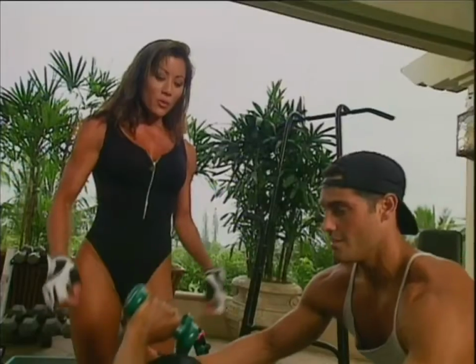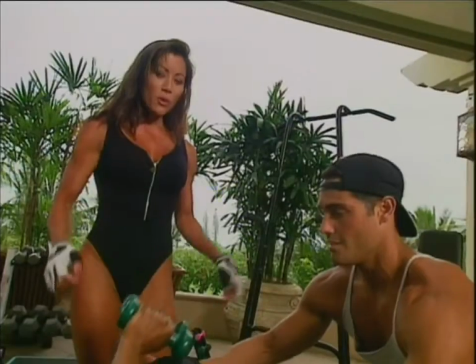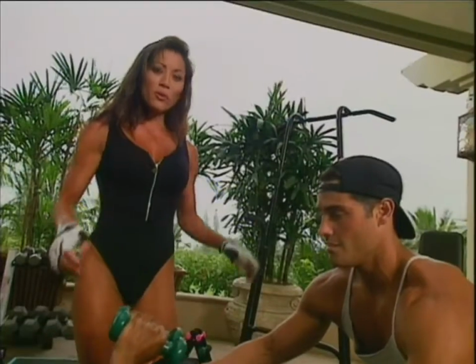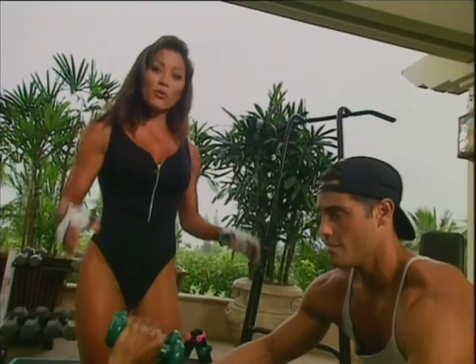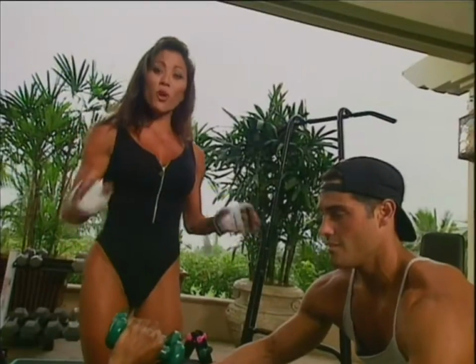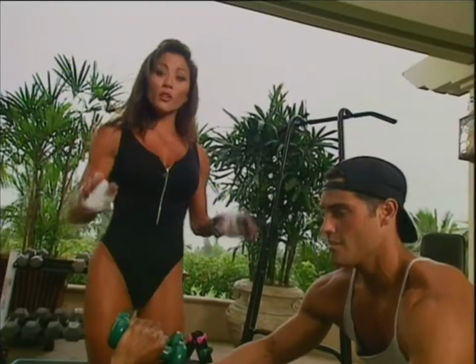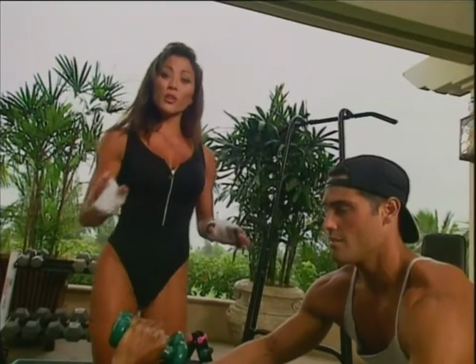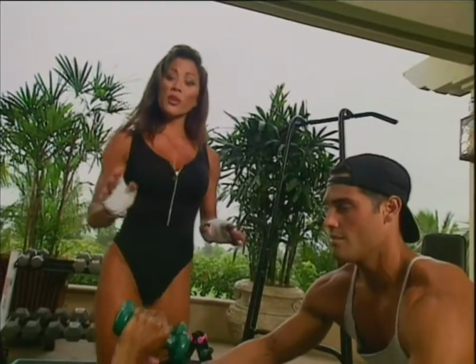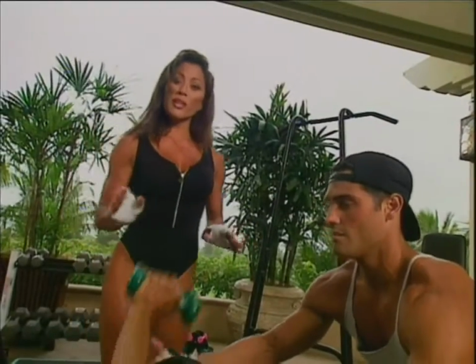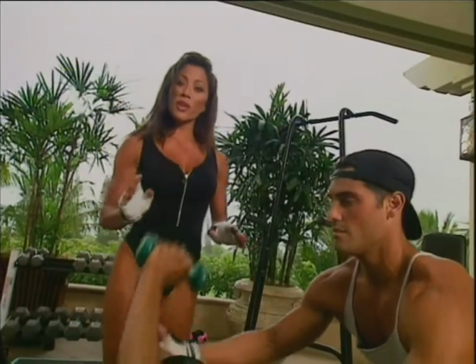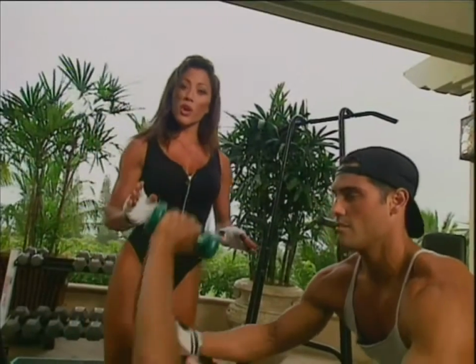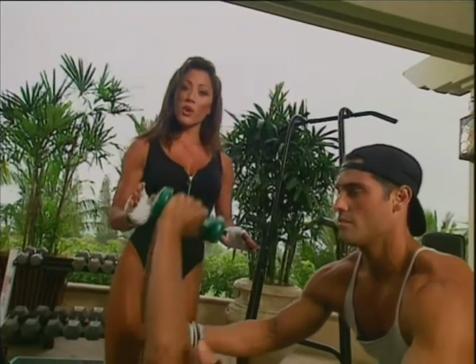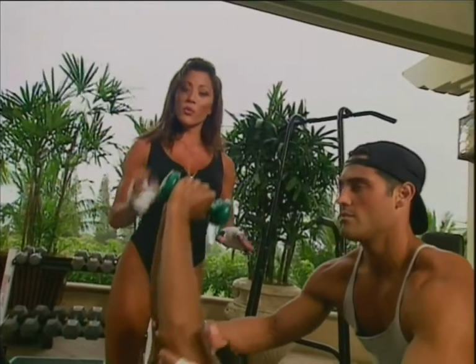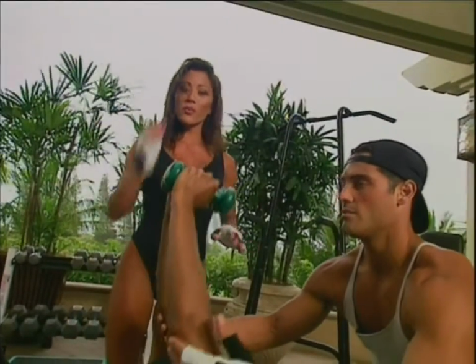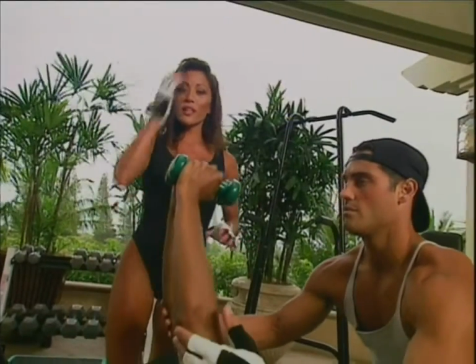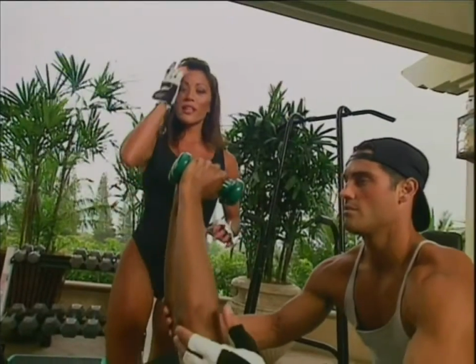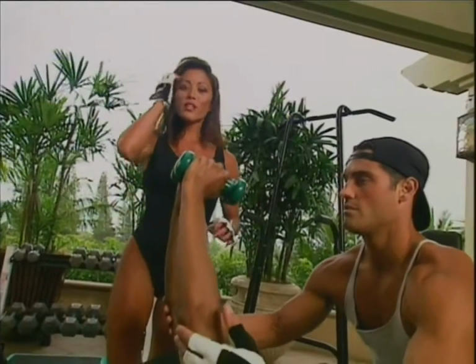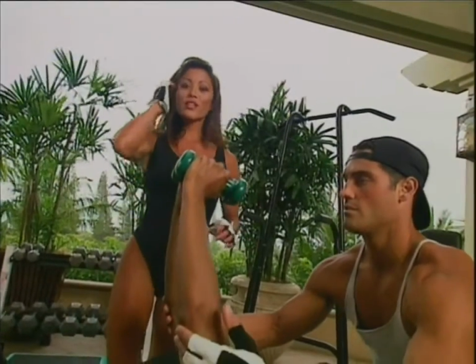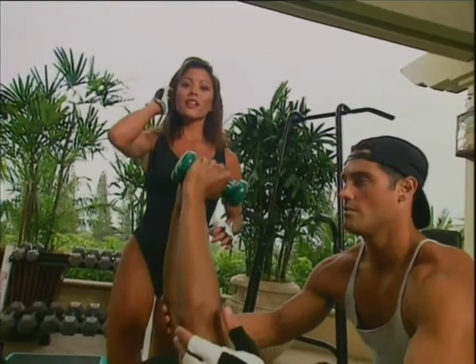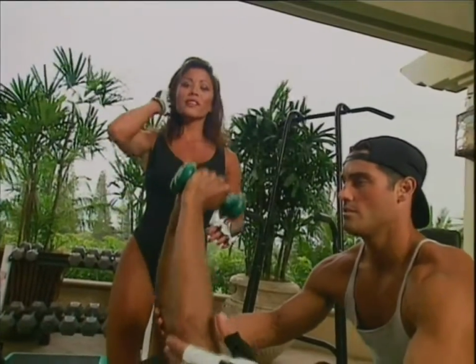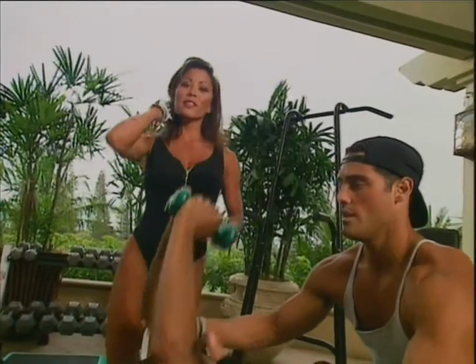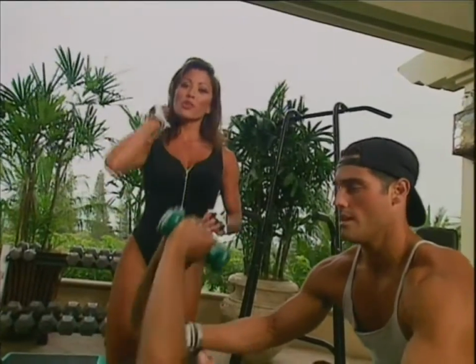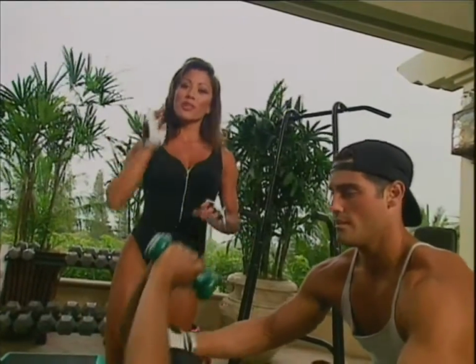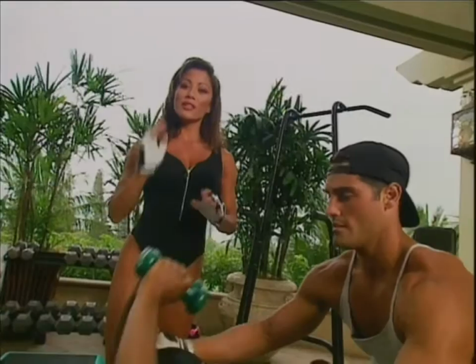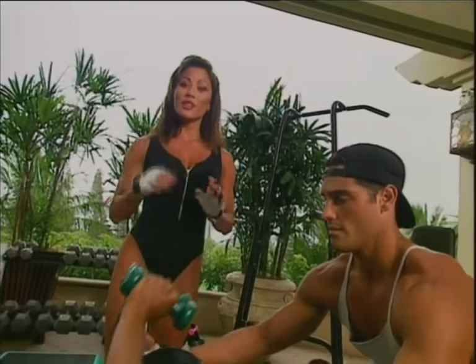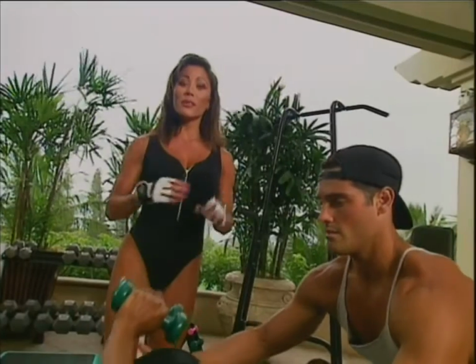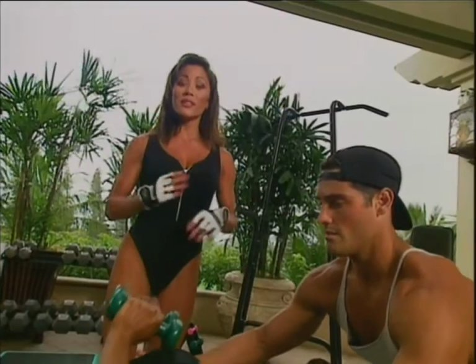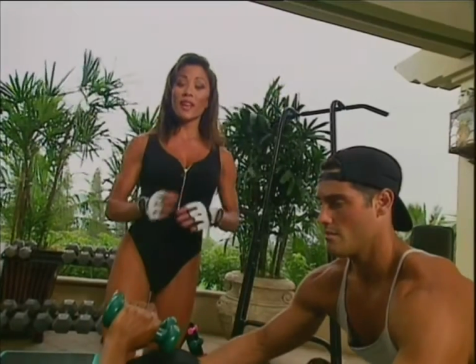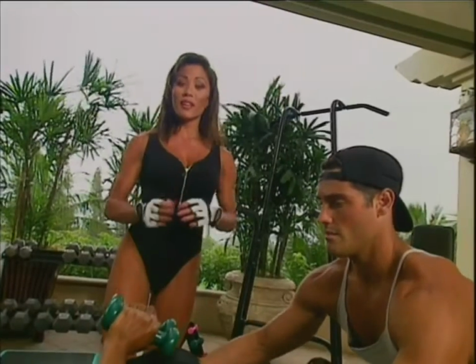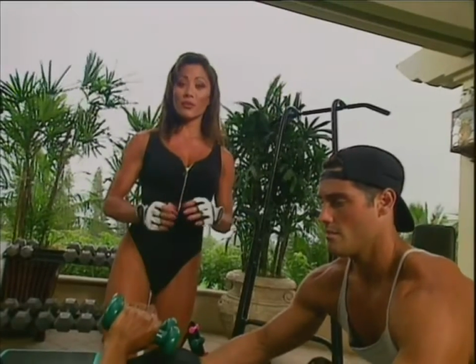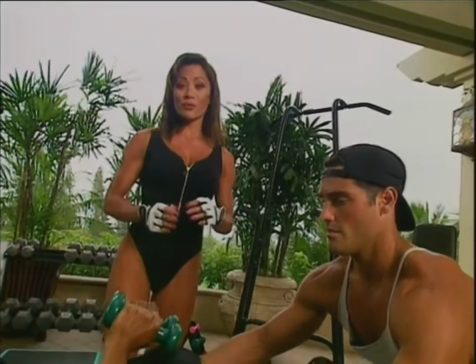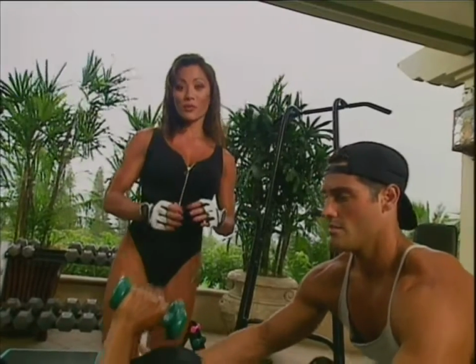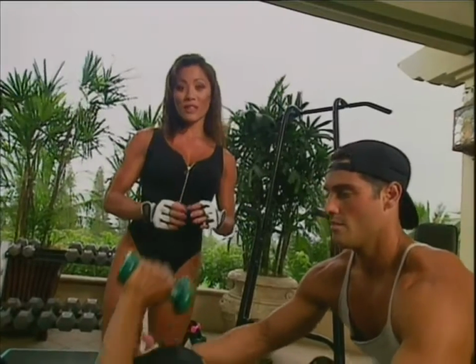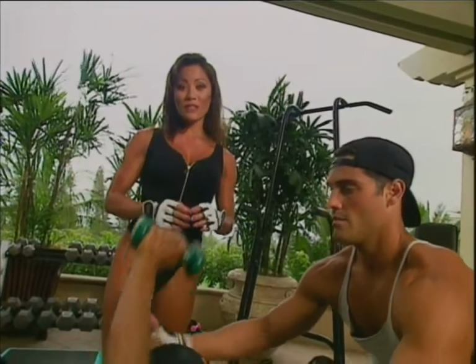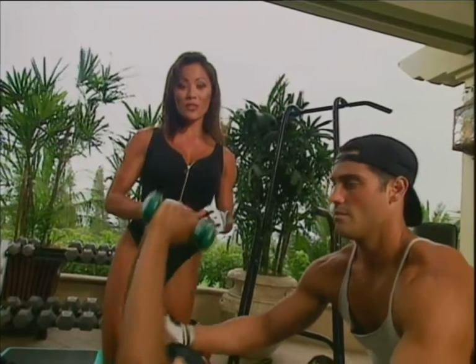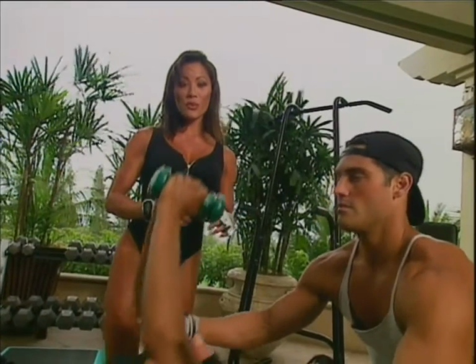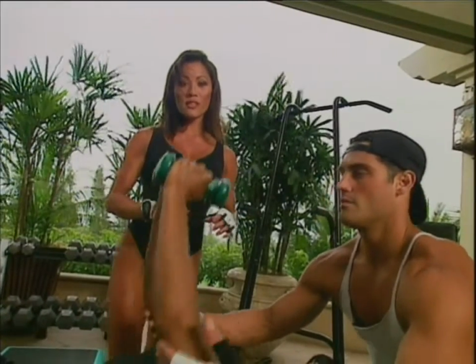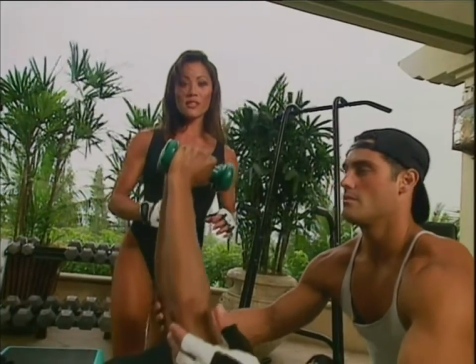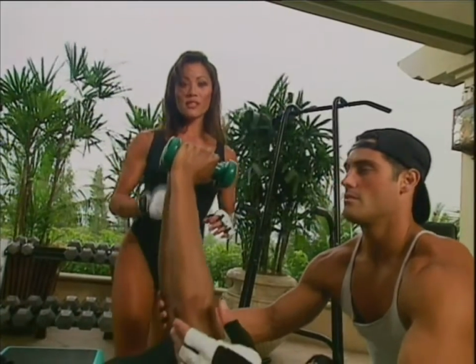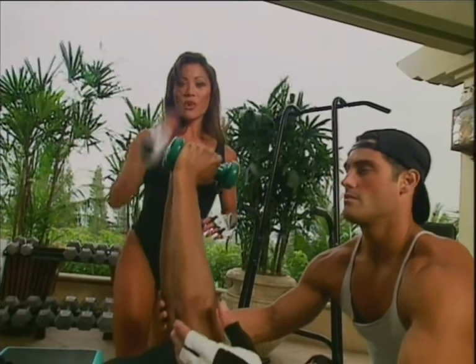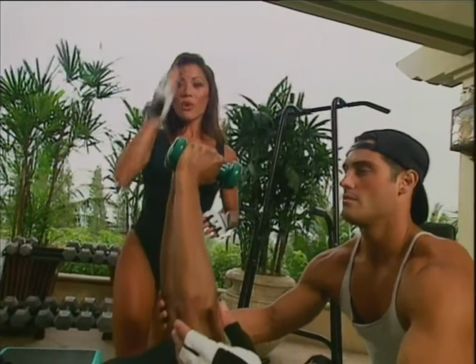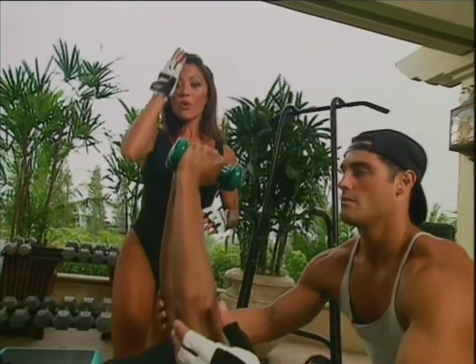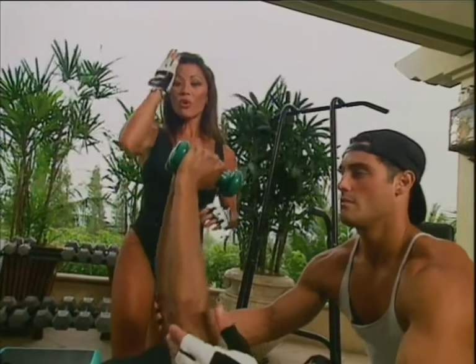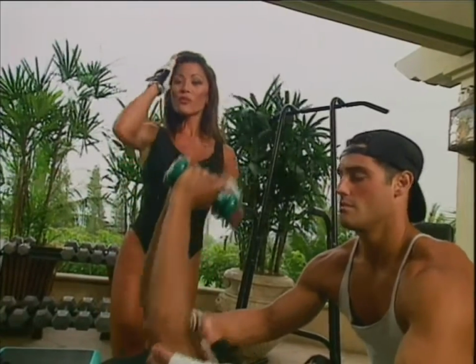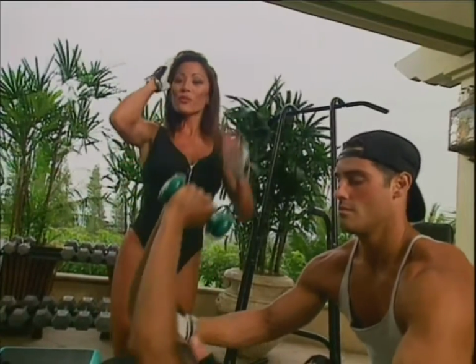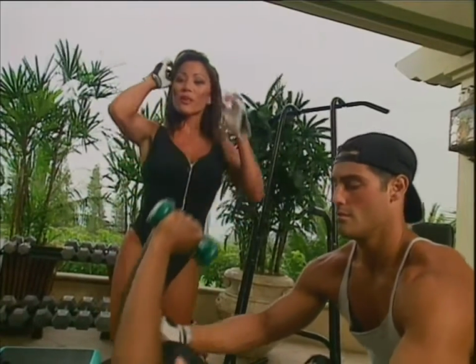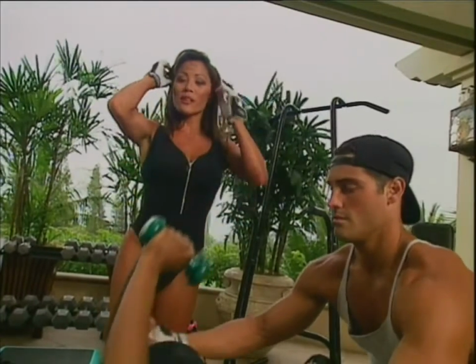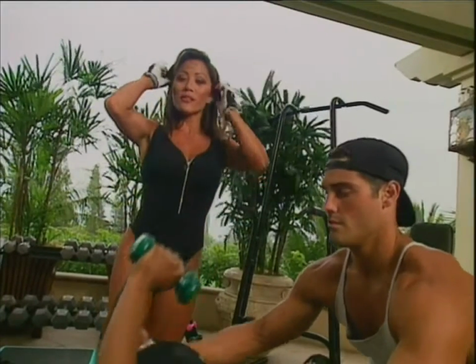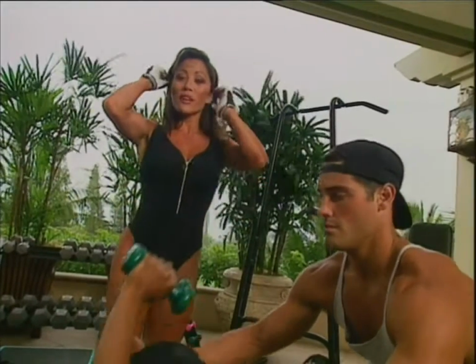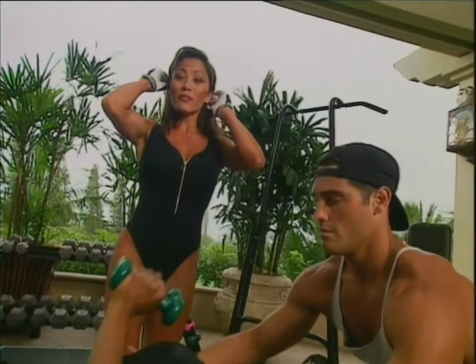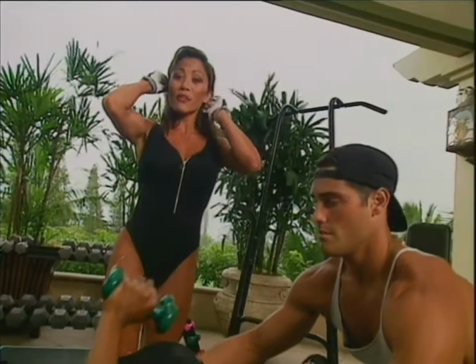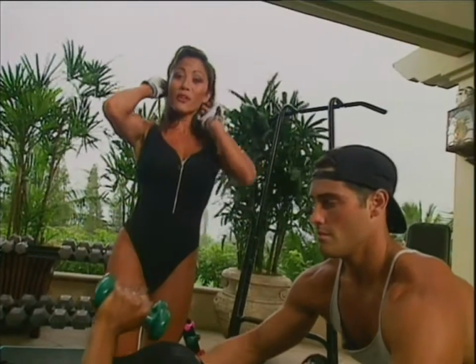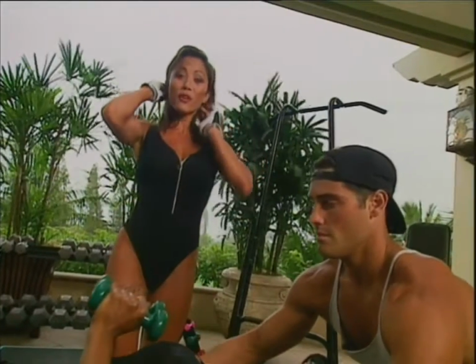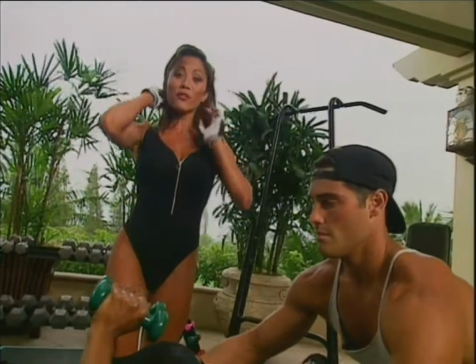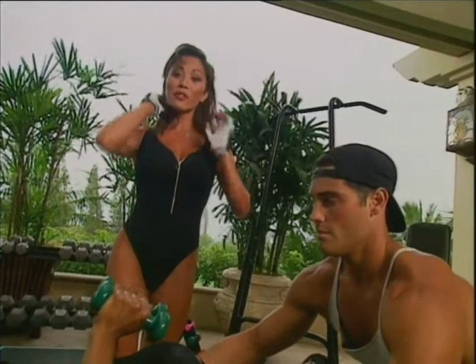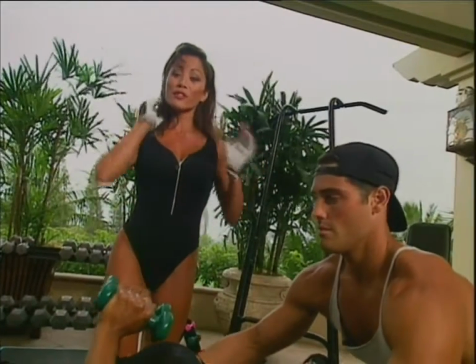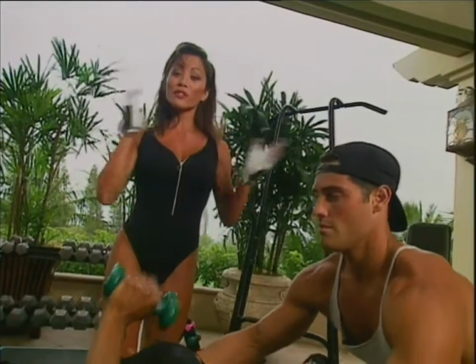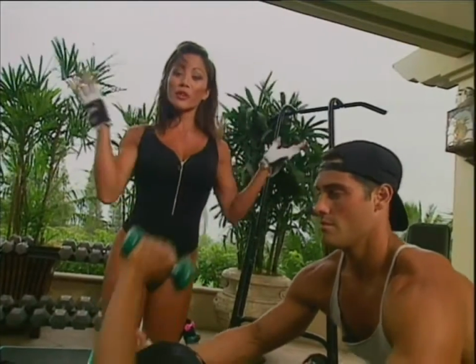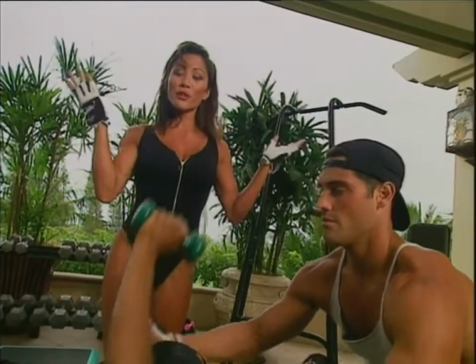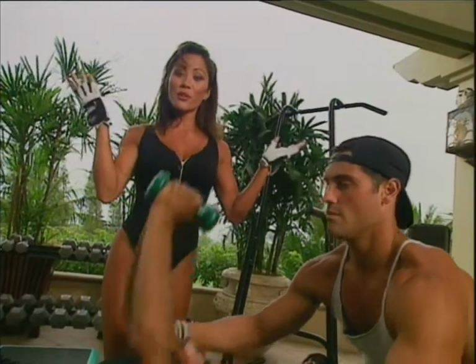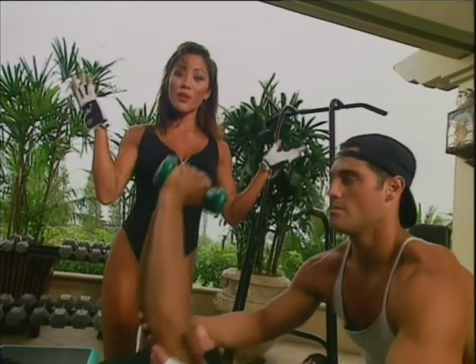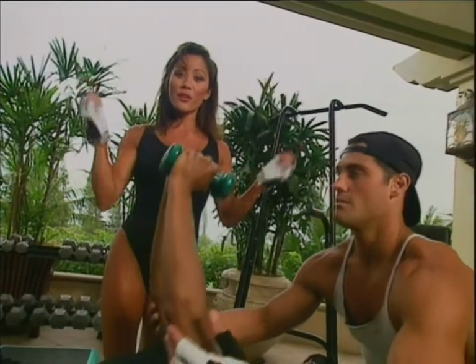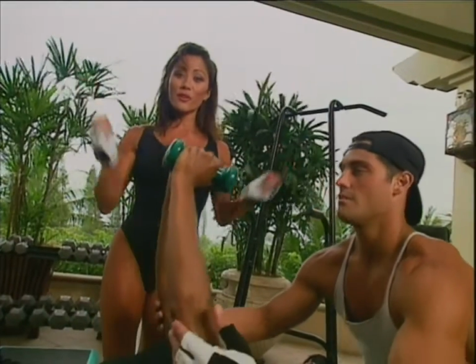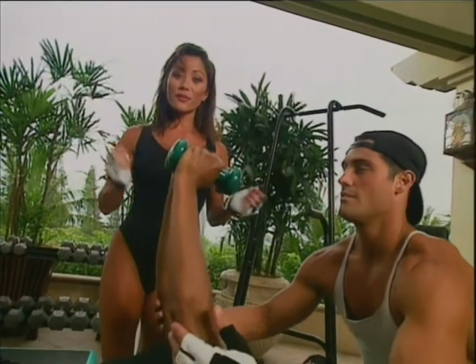Remember, if you are training at home, it's a good idea to train a little bit lighter for safety reasons. Or if you want, invite a friend over and train with a partner.